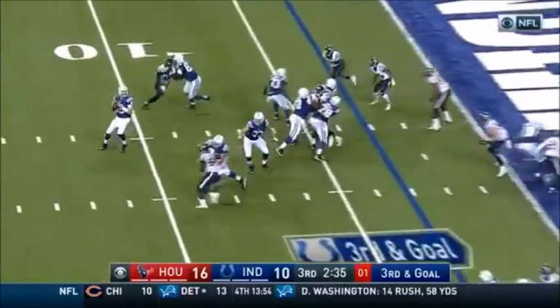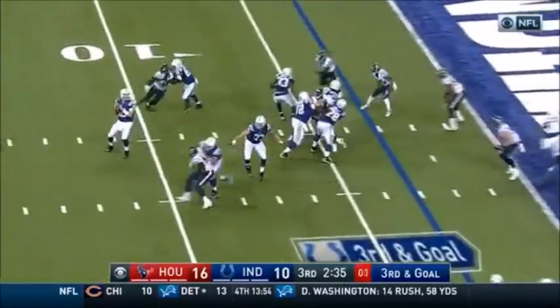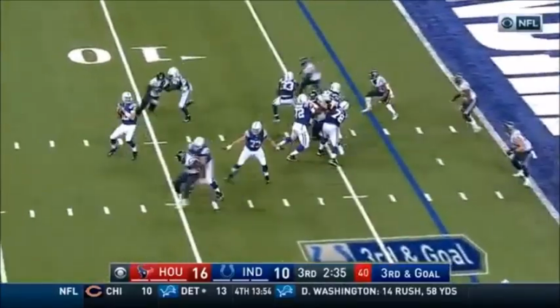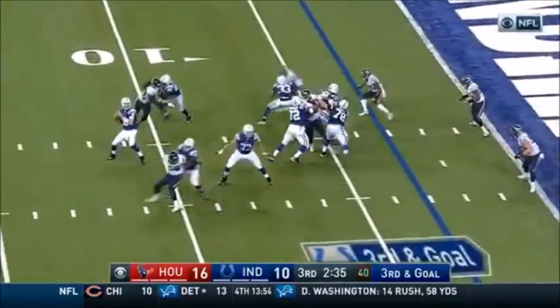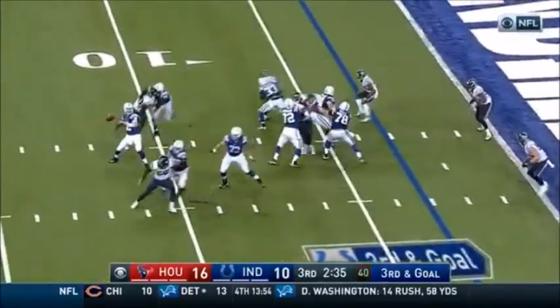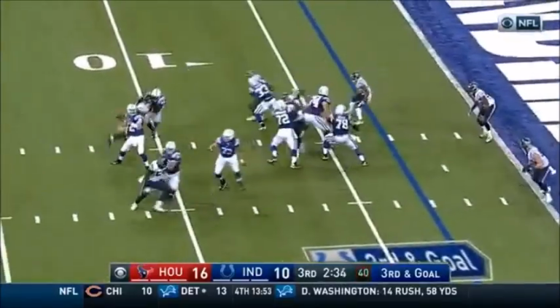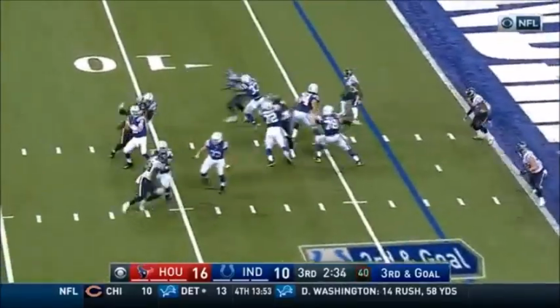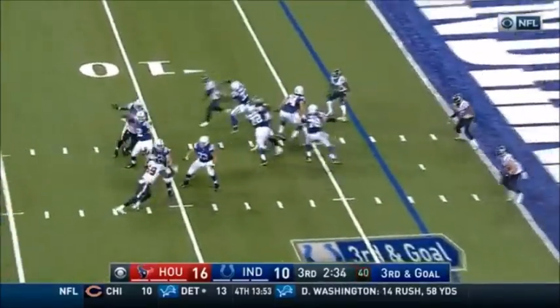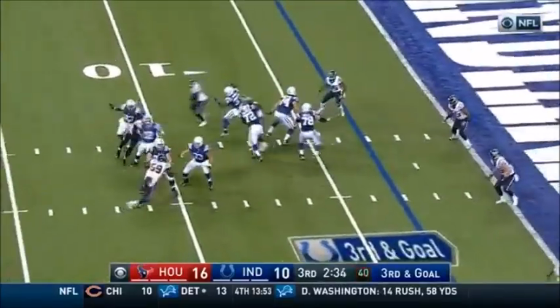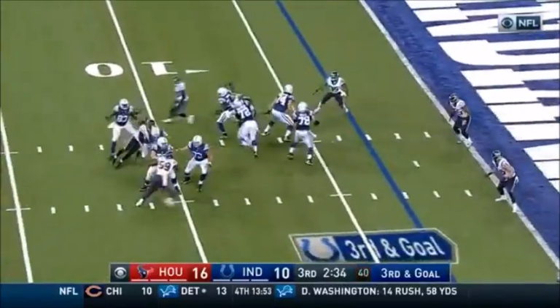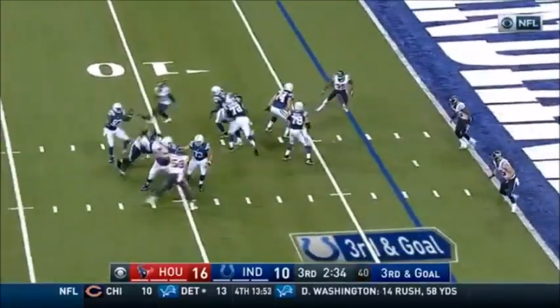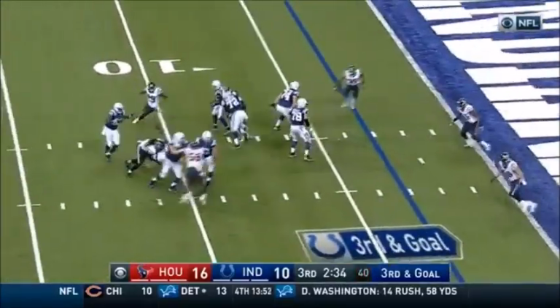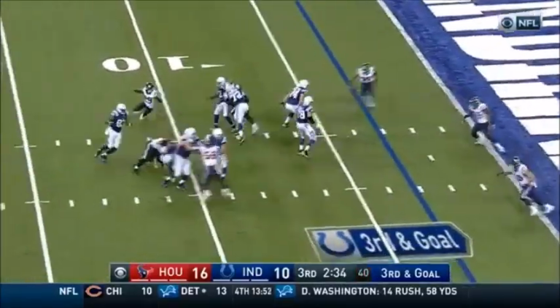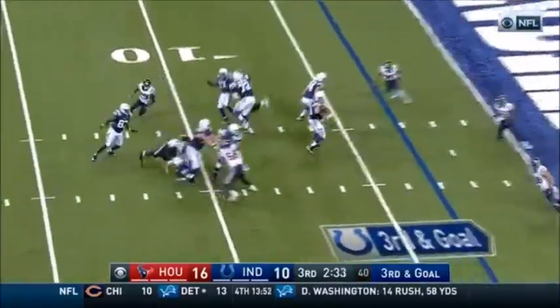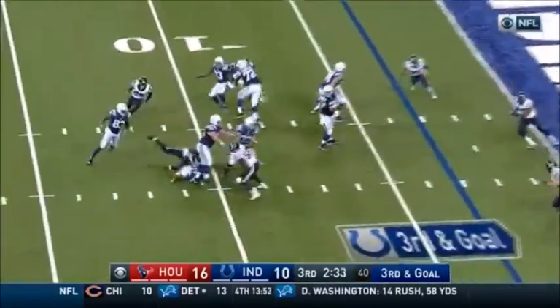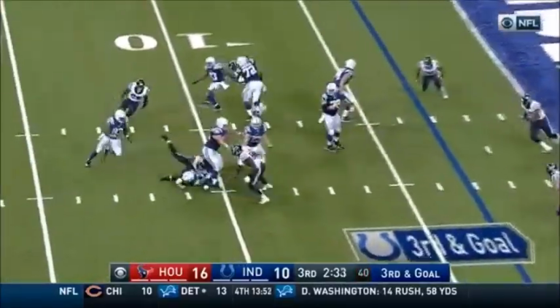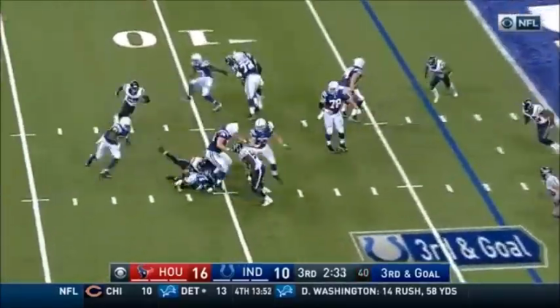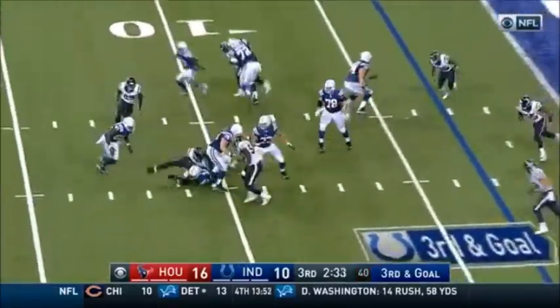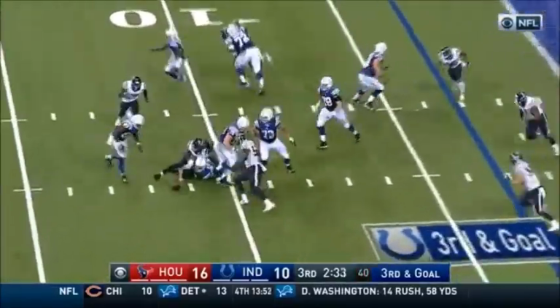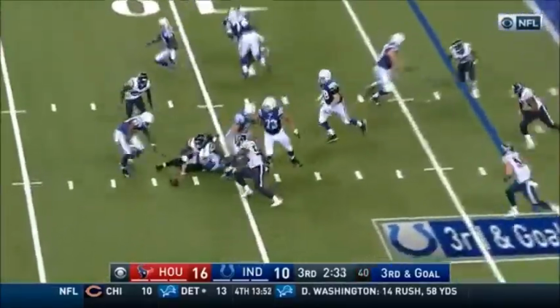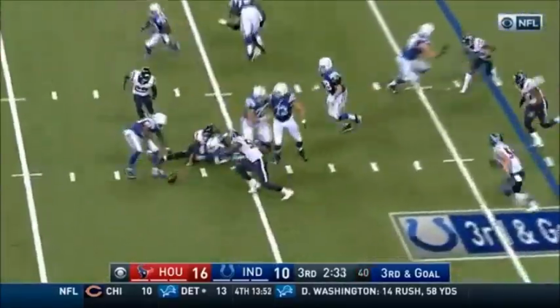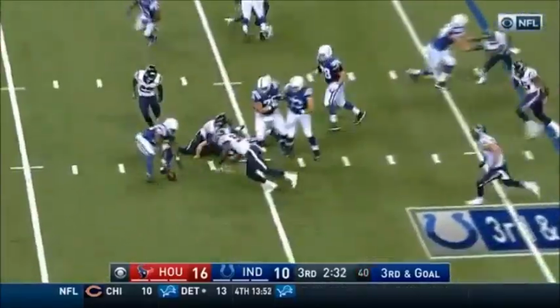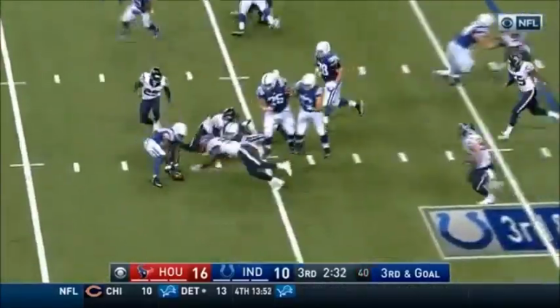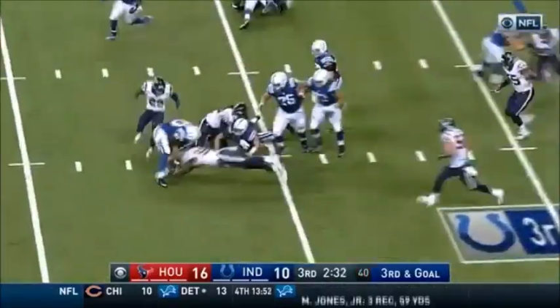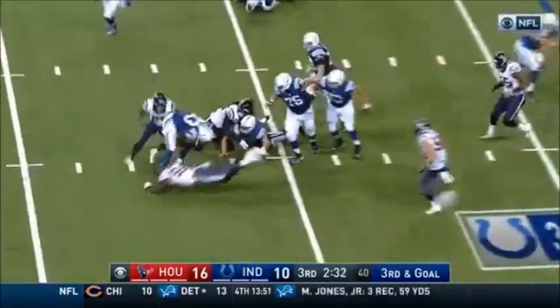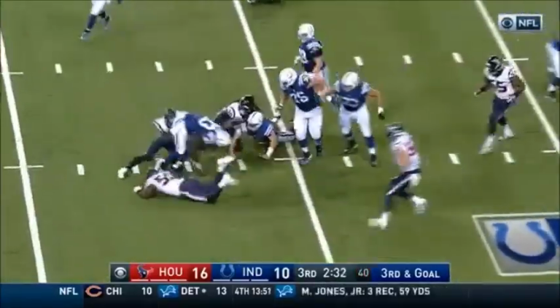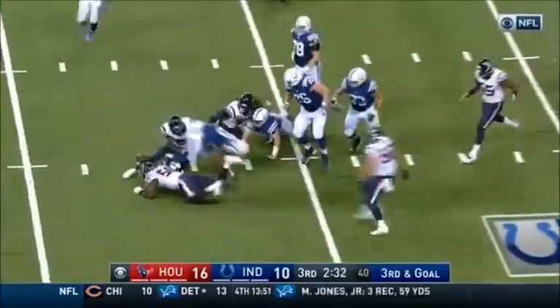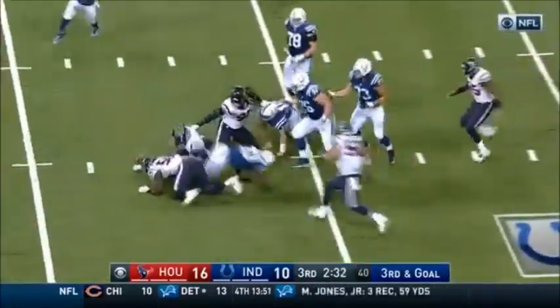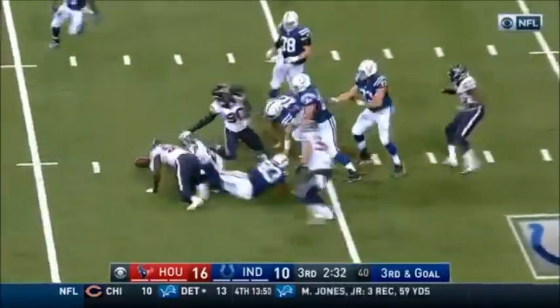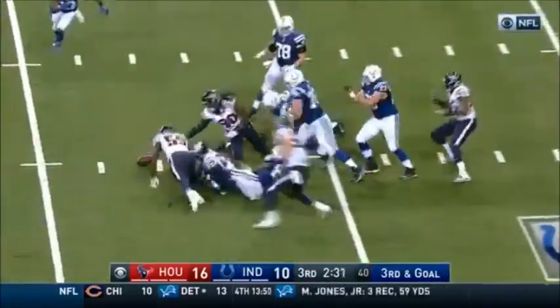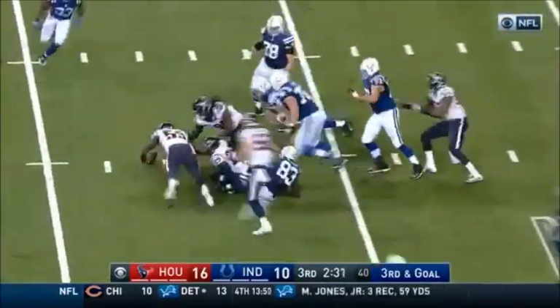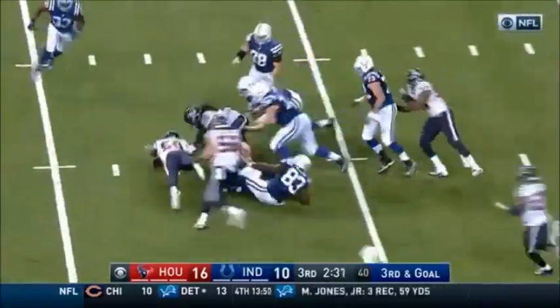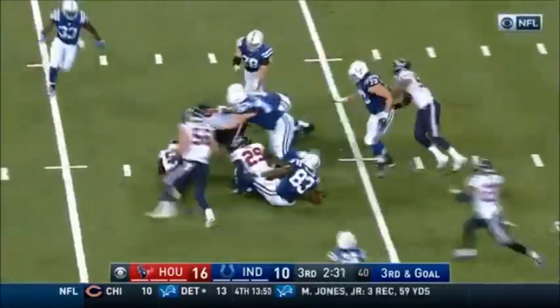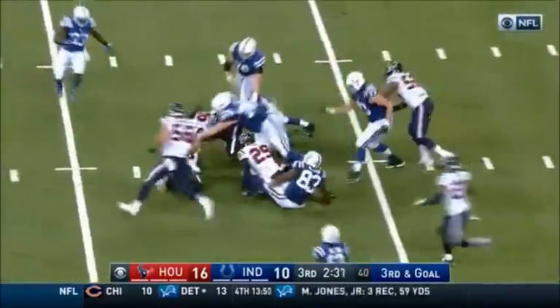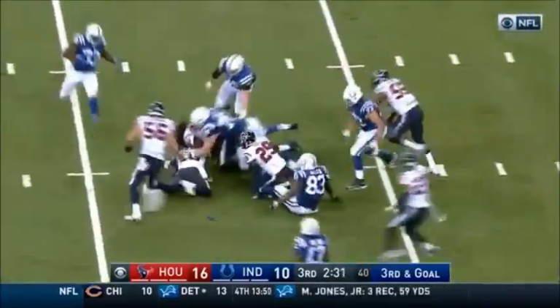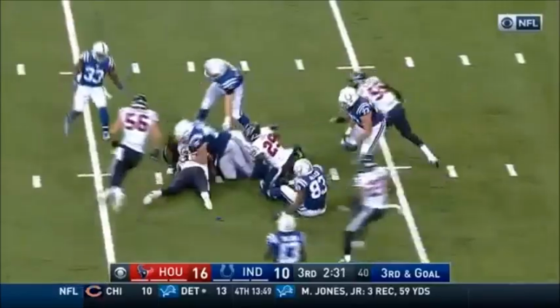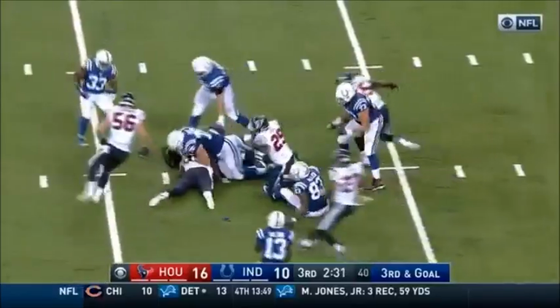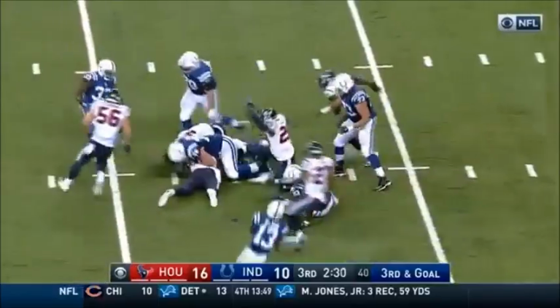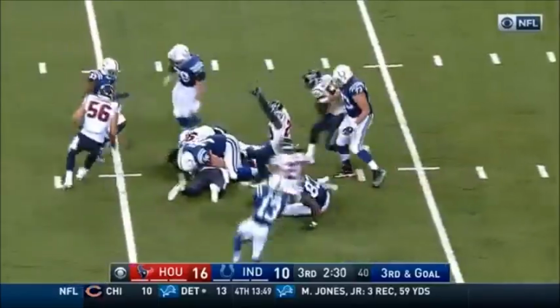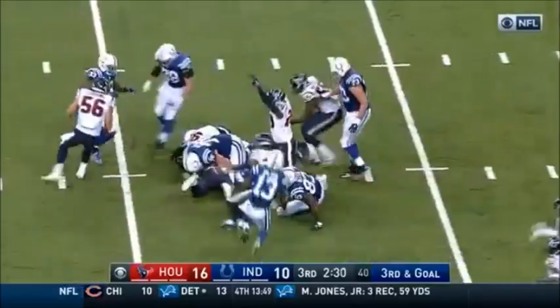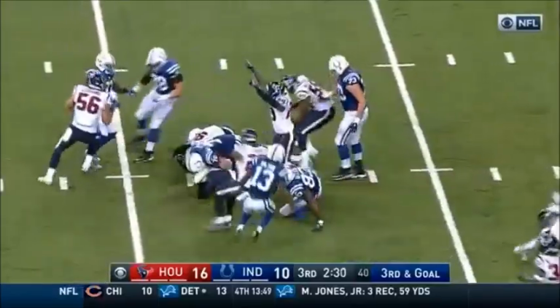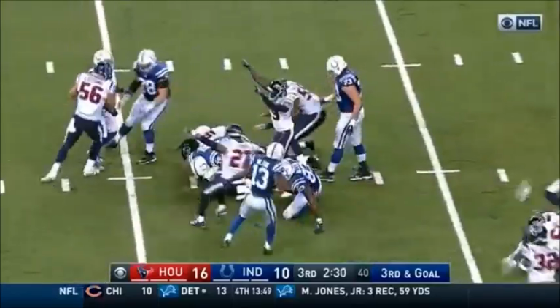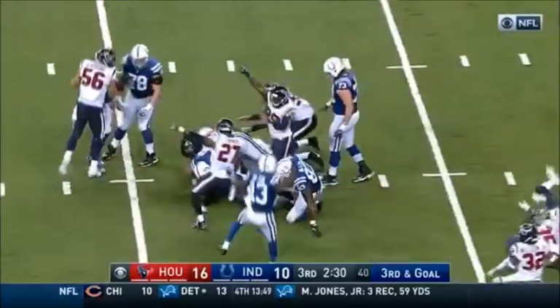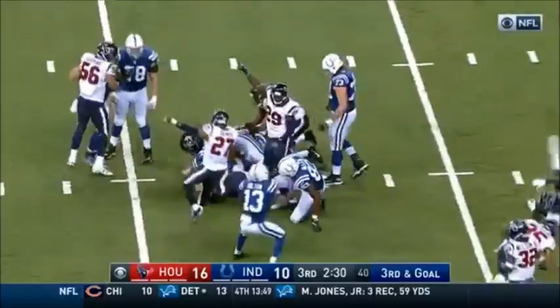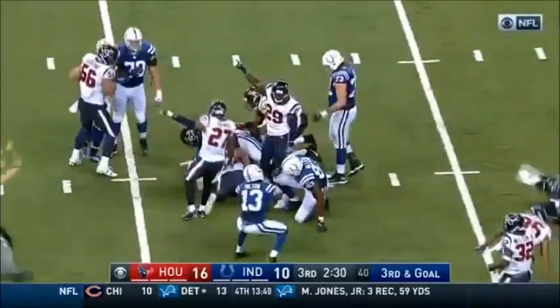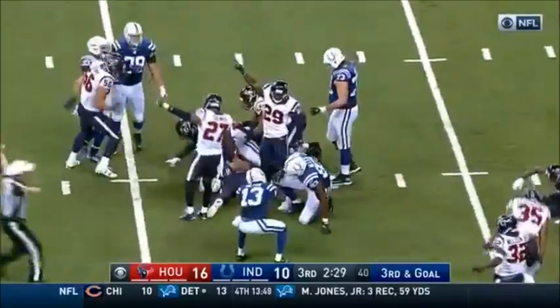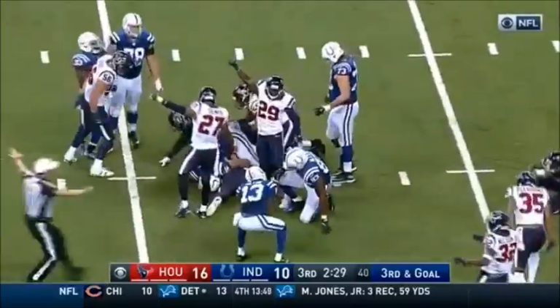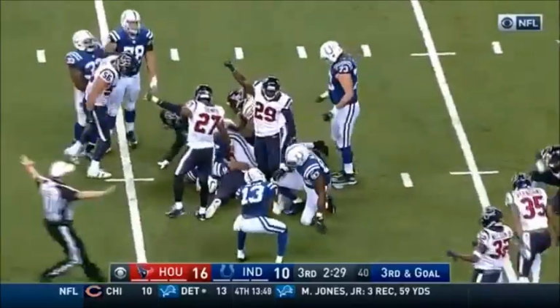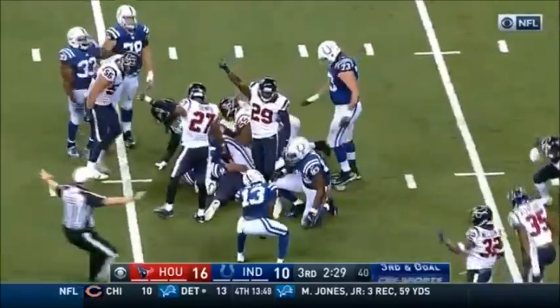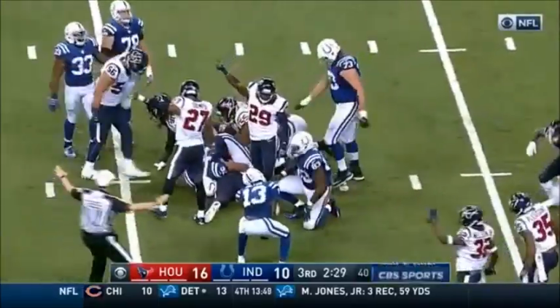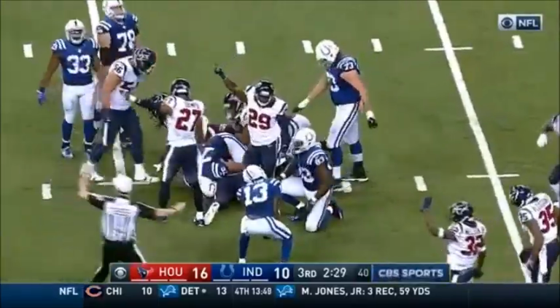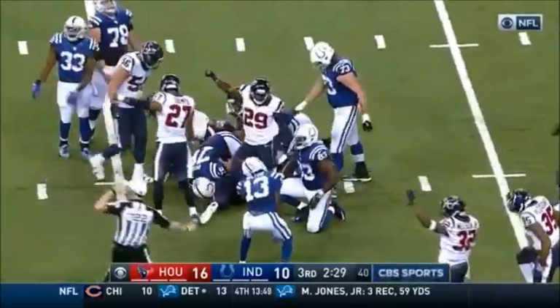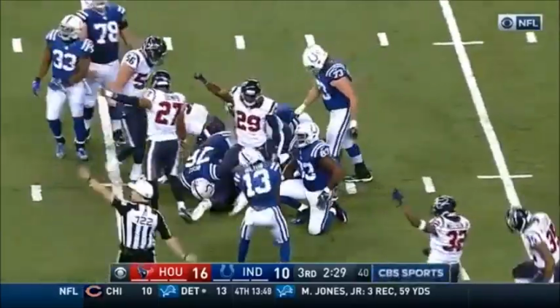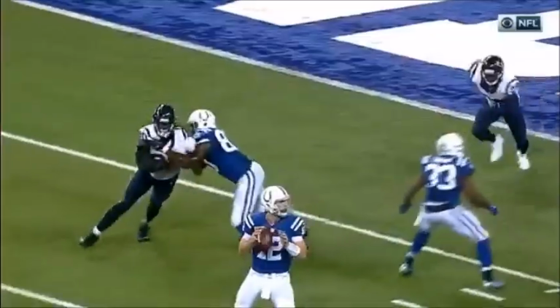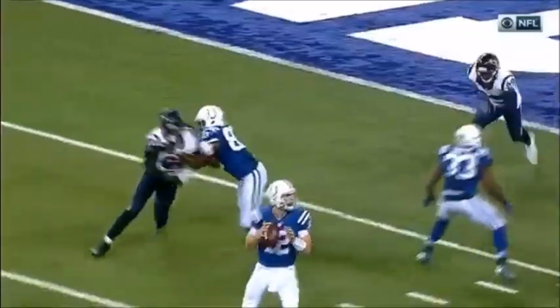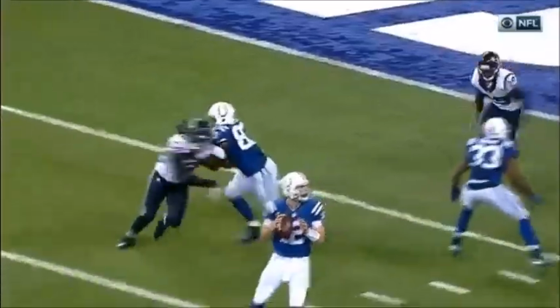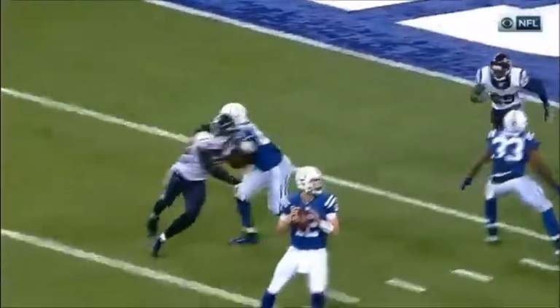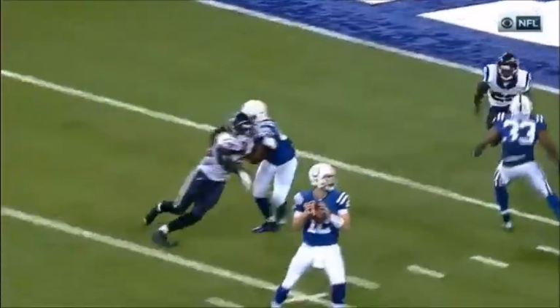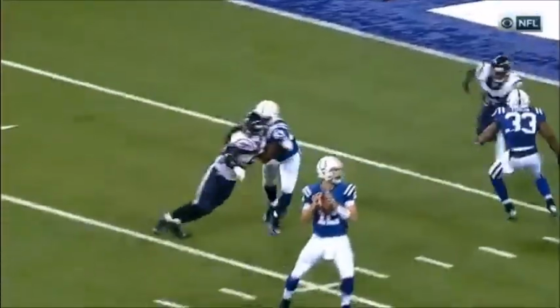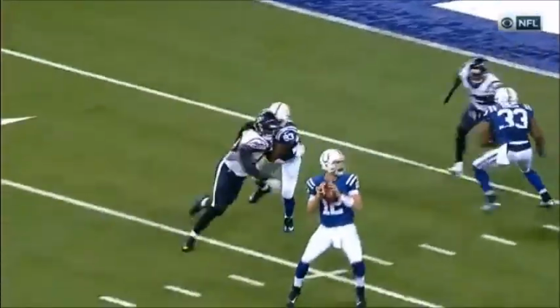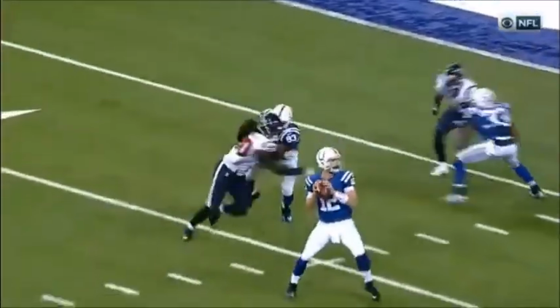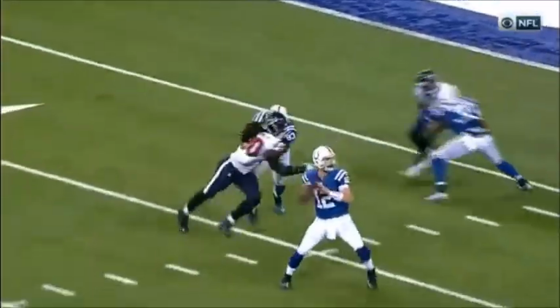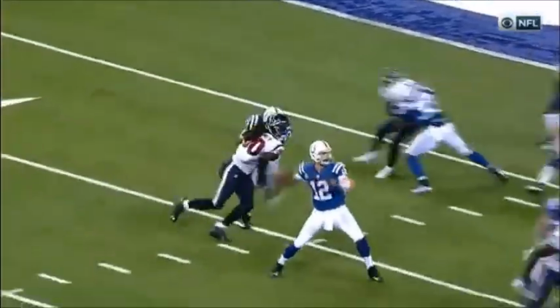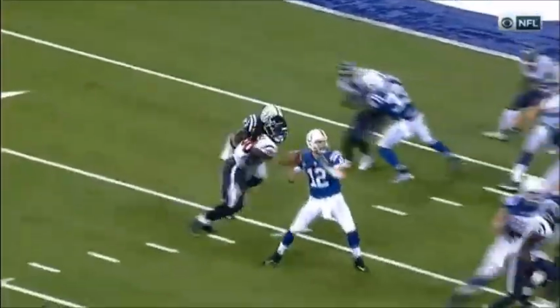Luck, look out for Clowney! Who got him again — the ball is loose, it's a fumble and it's recovered inside by McKinney.